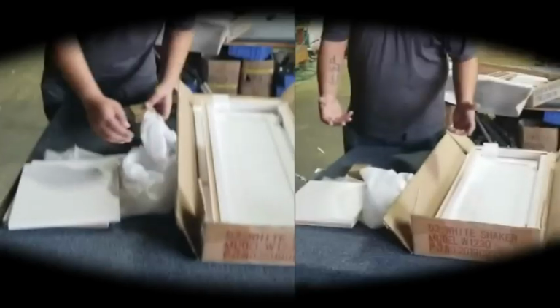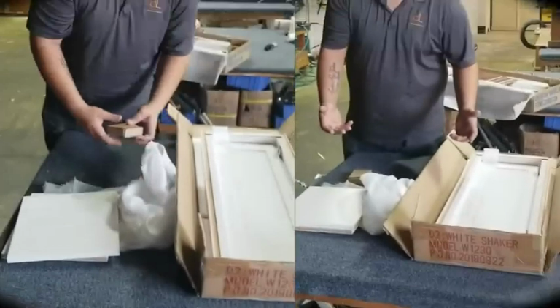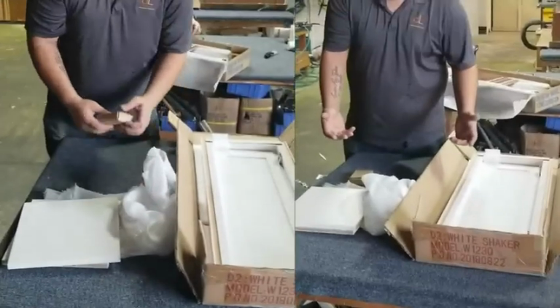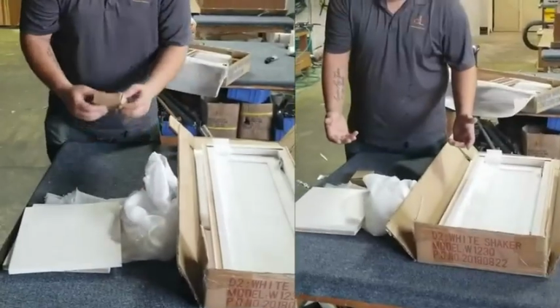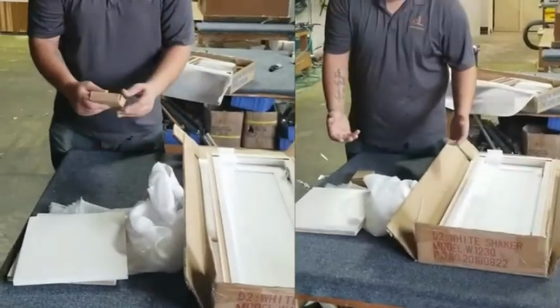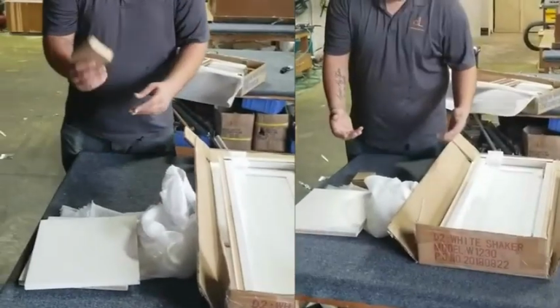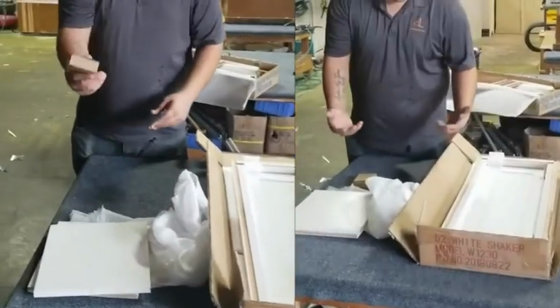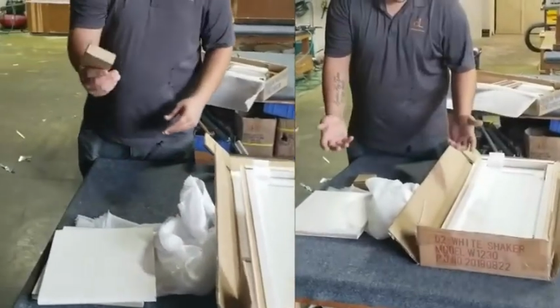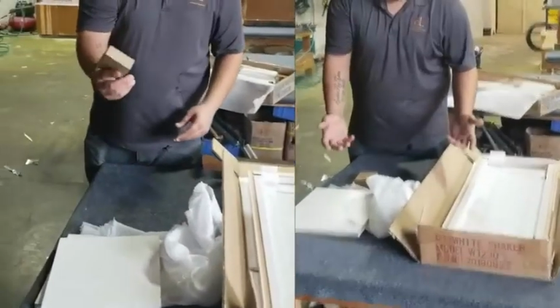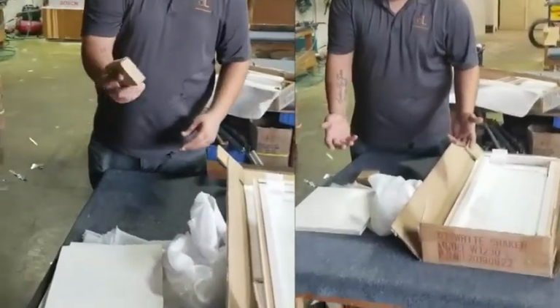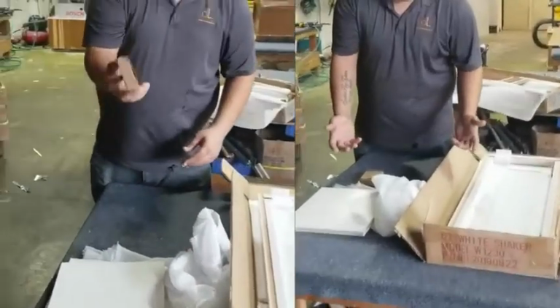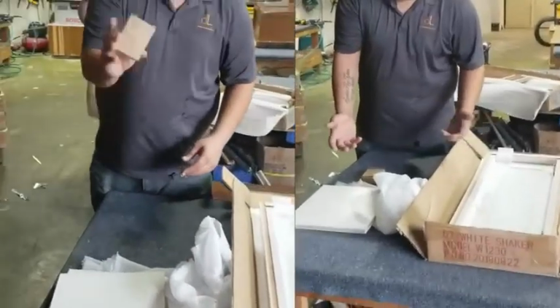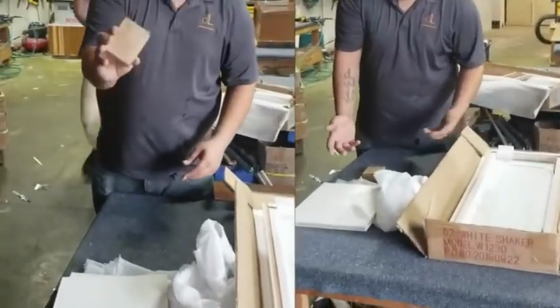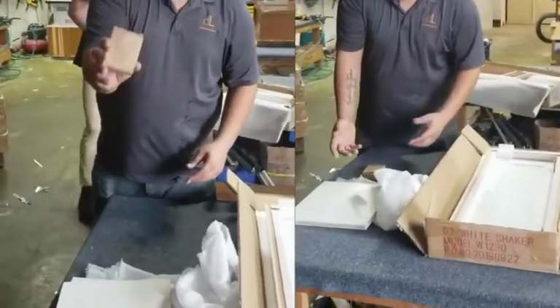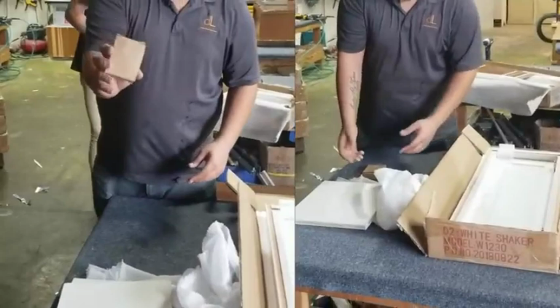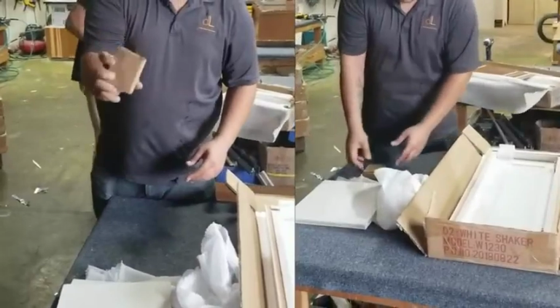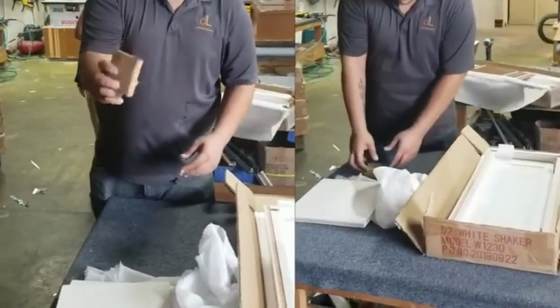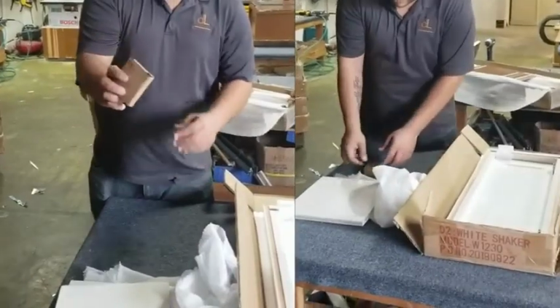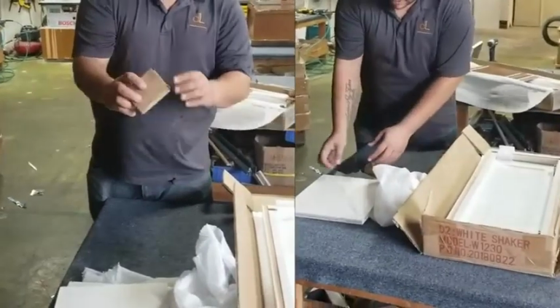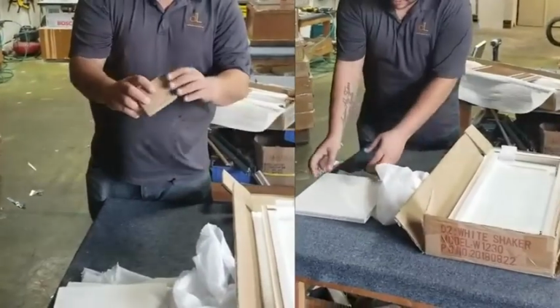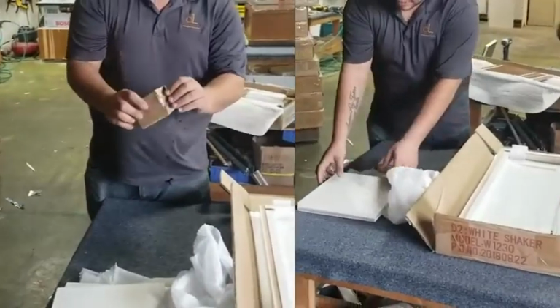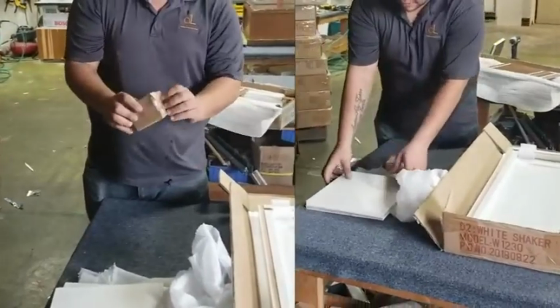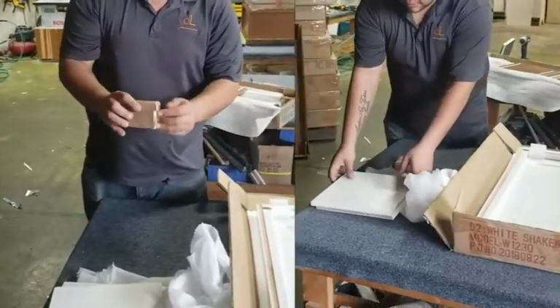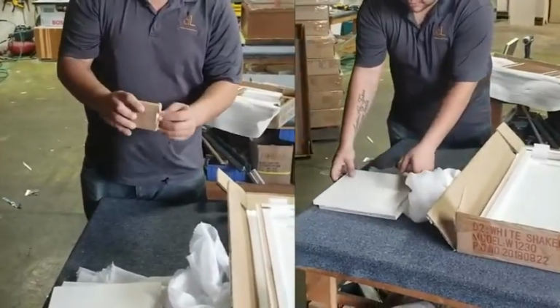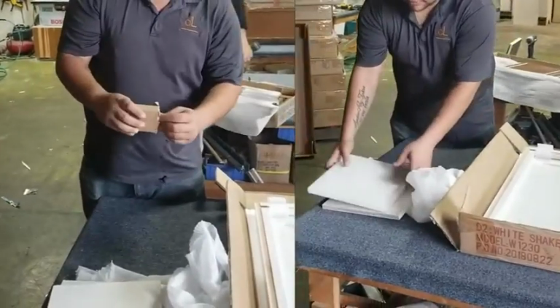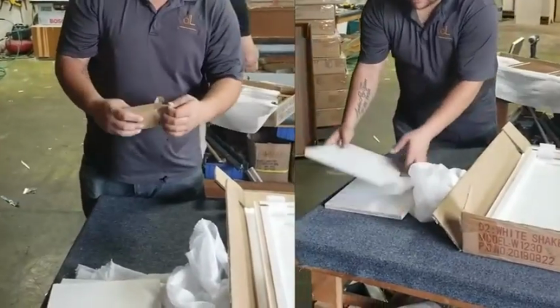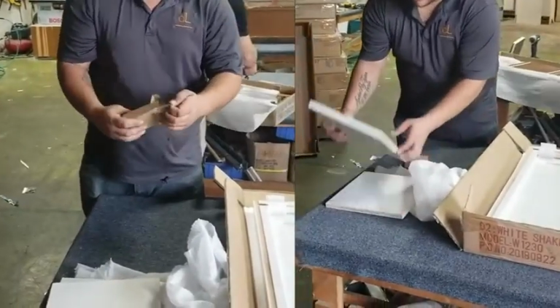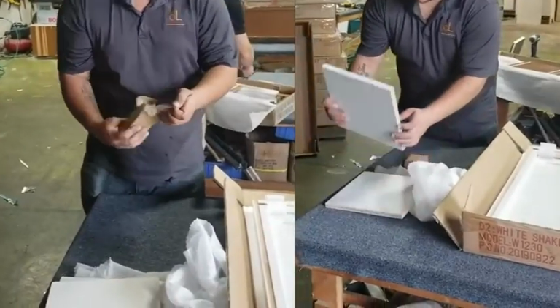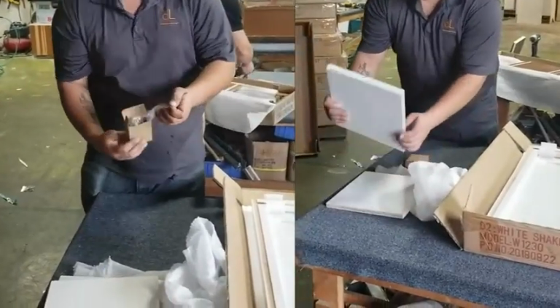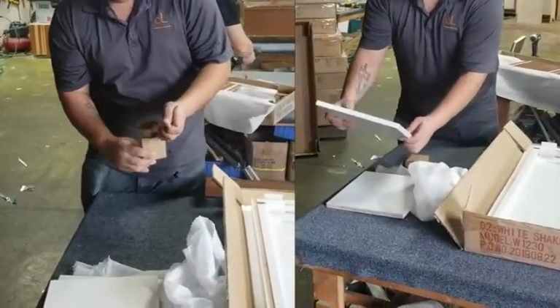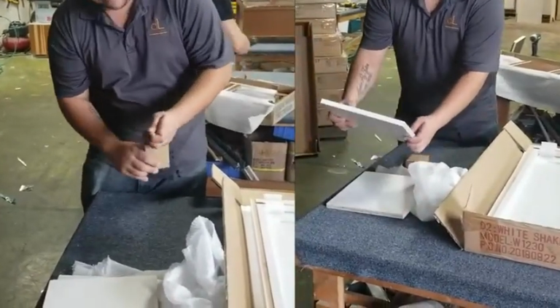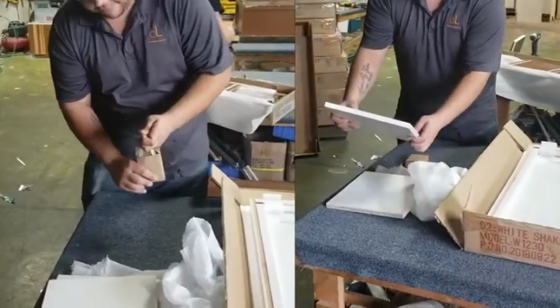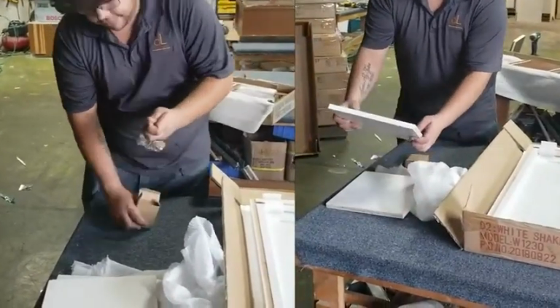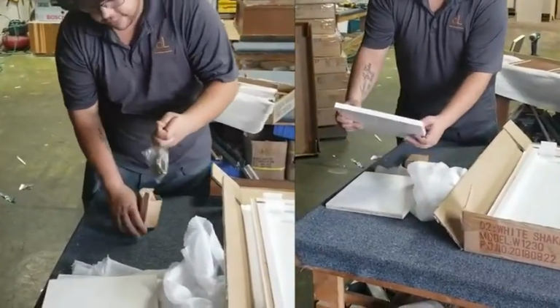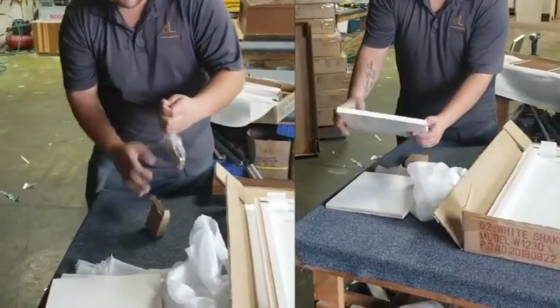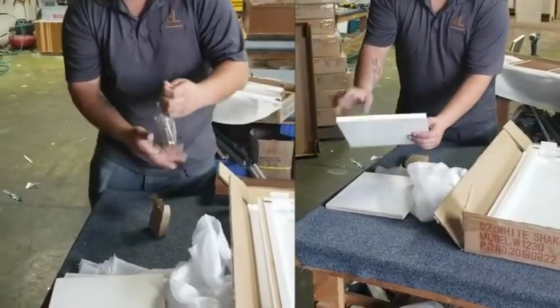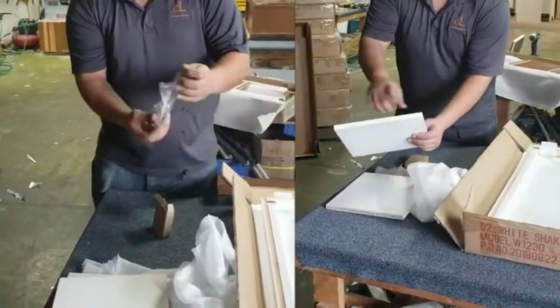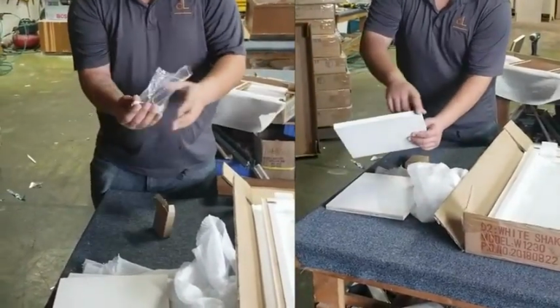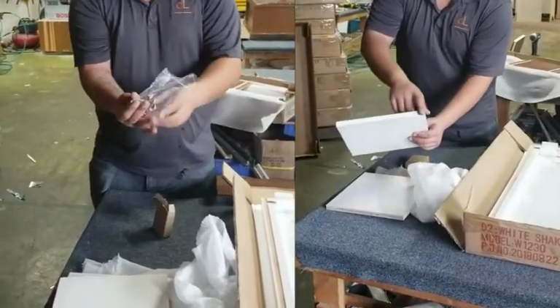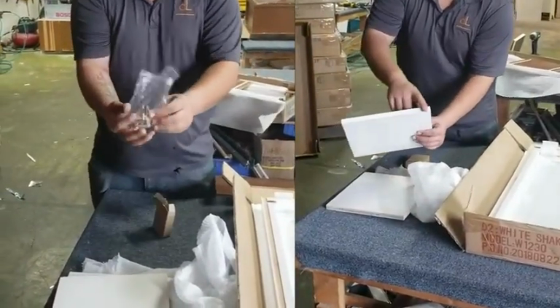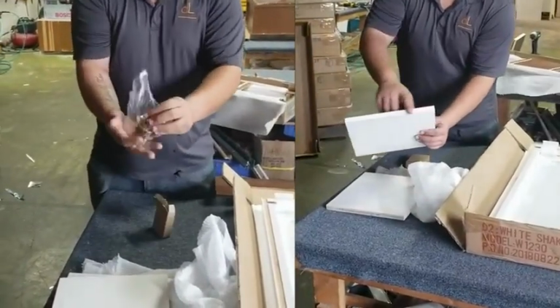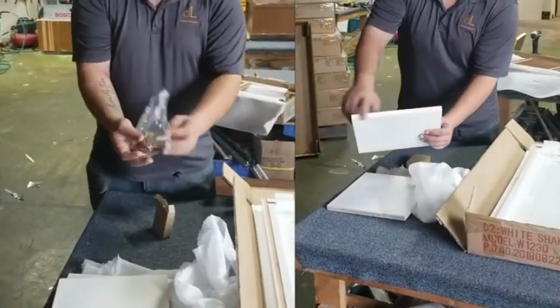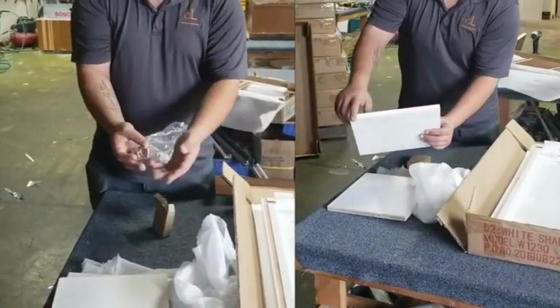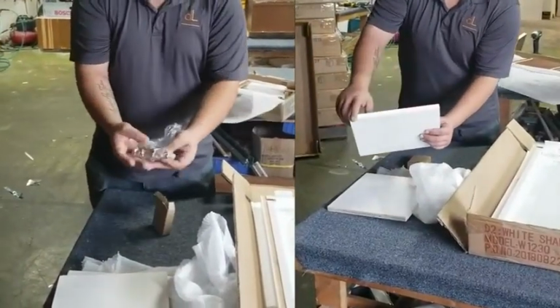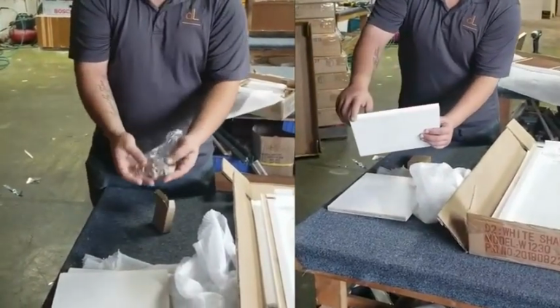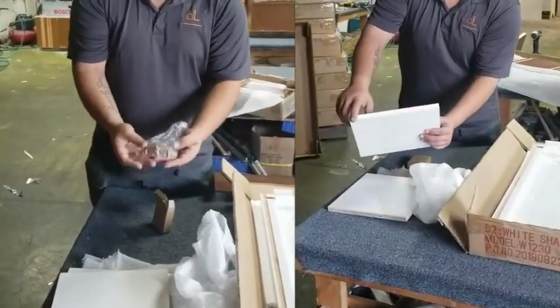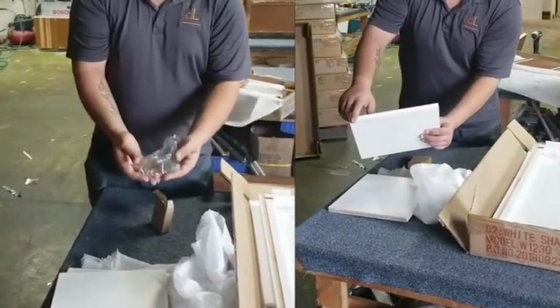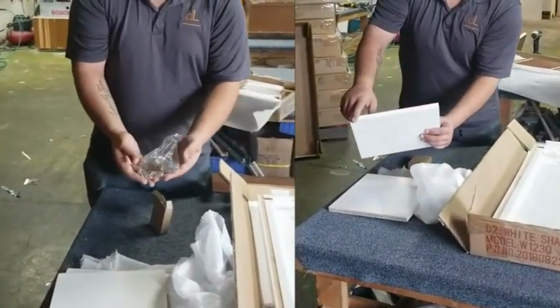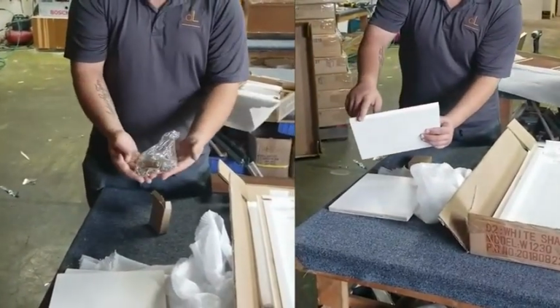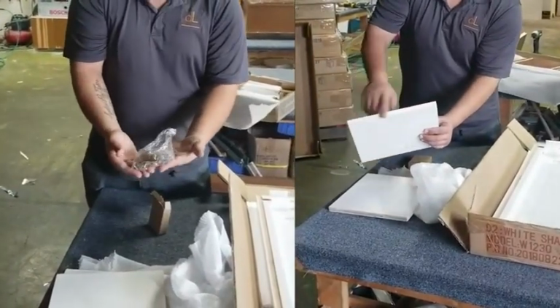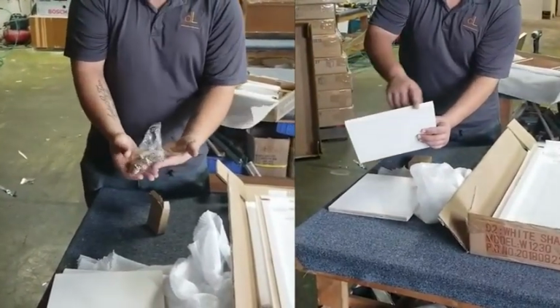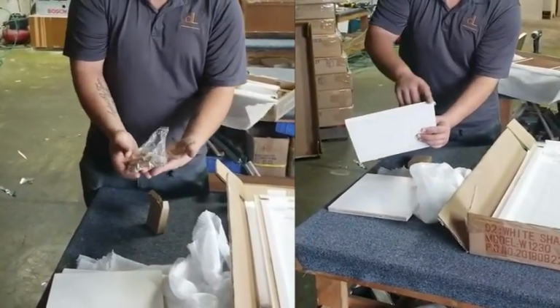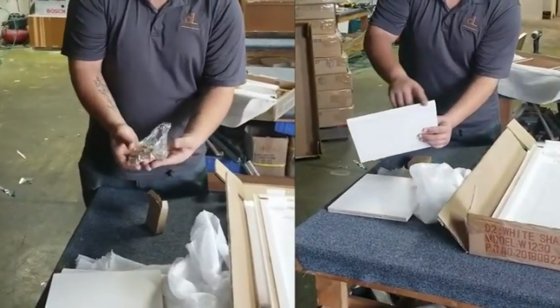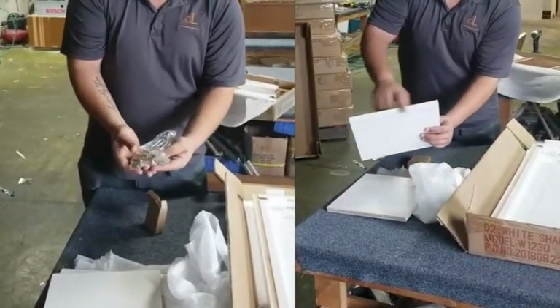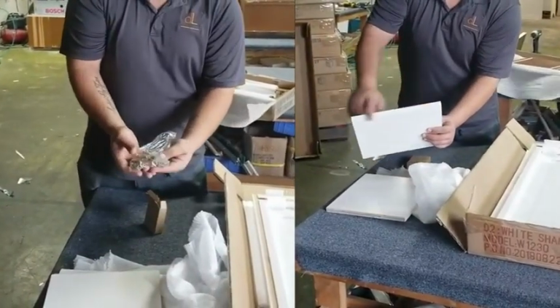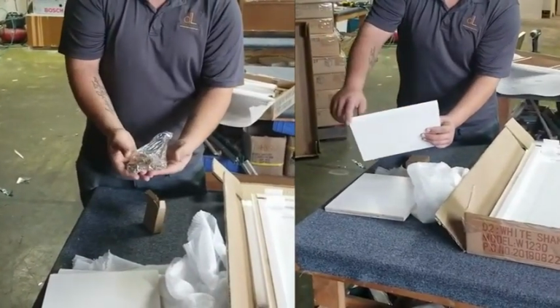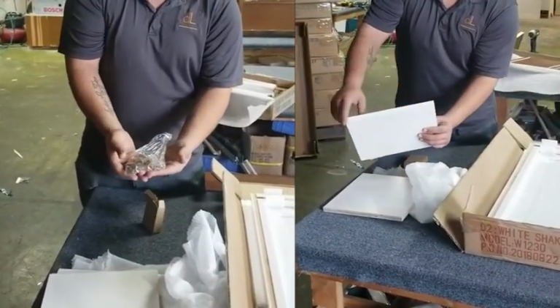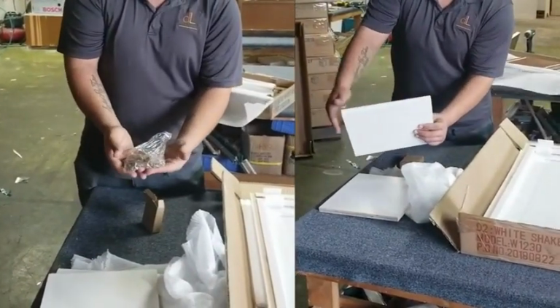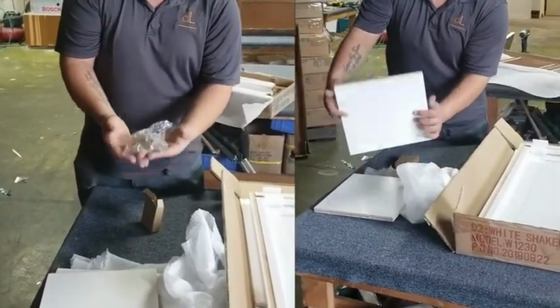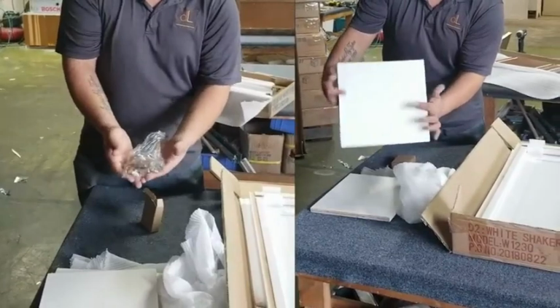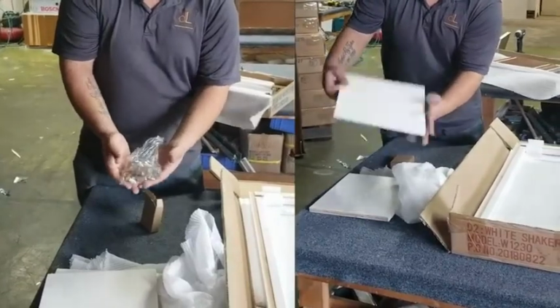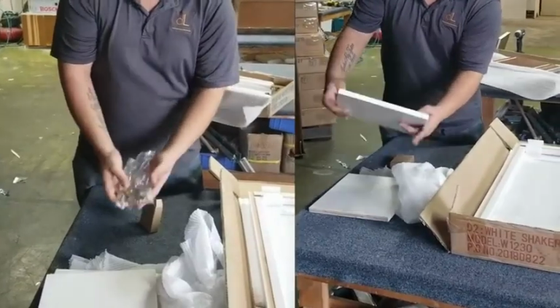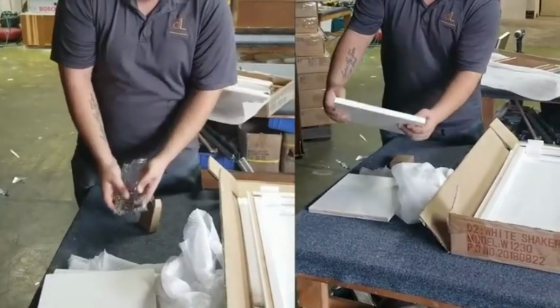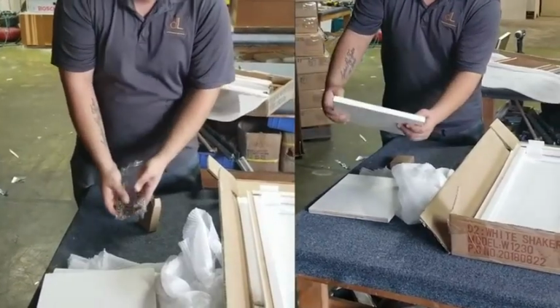Identify and set up for three things. You're going to look for the shelf, the other shelf, the cabinet — they come in two sizes.